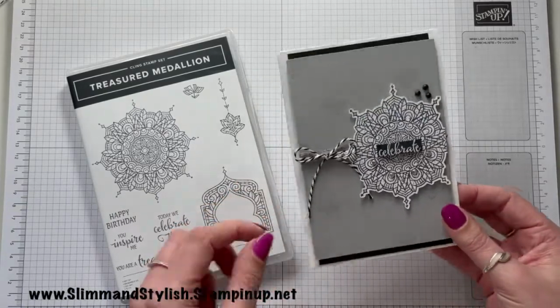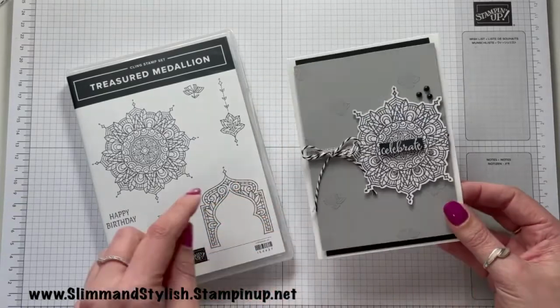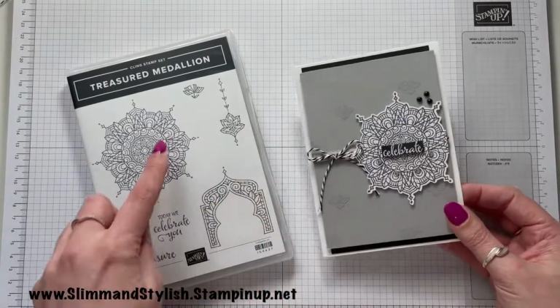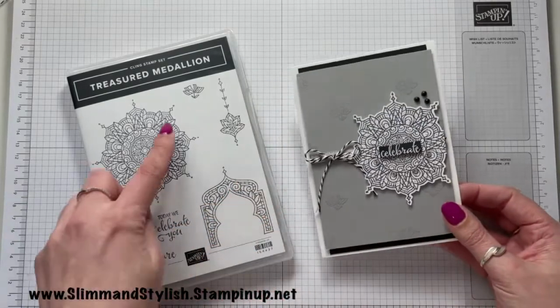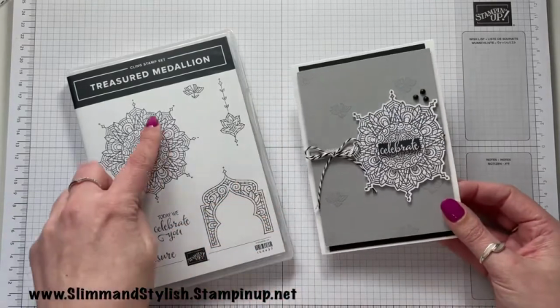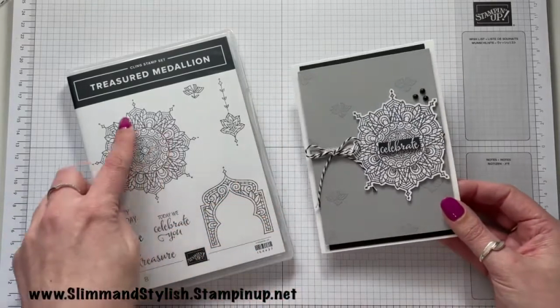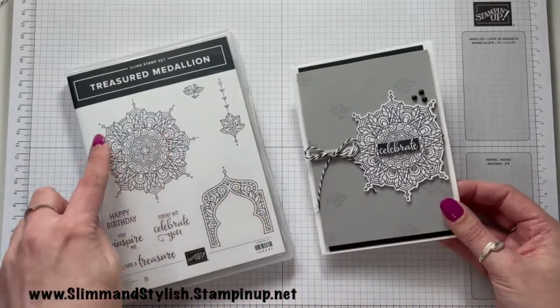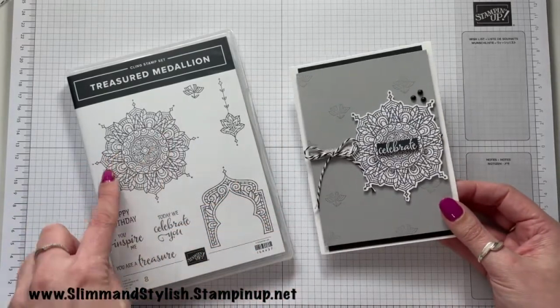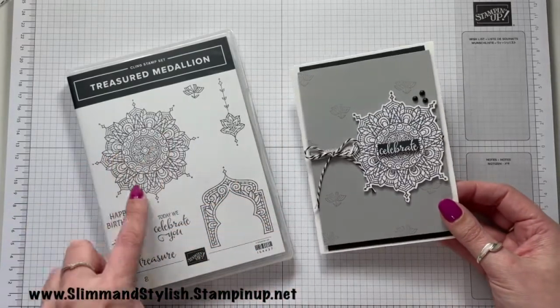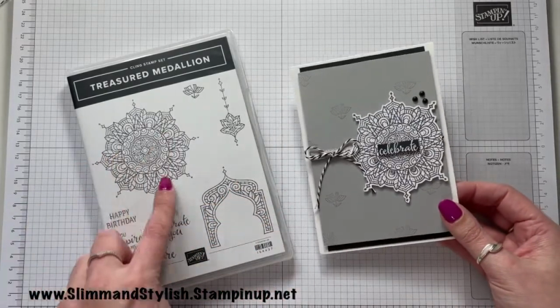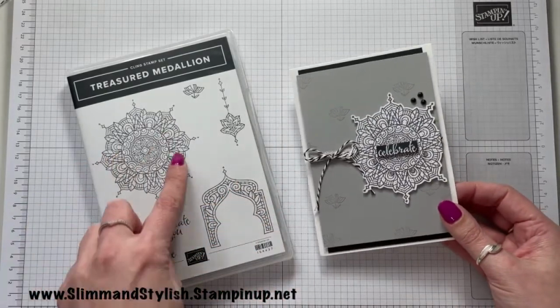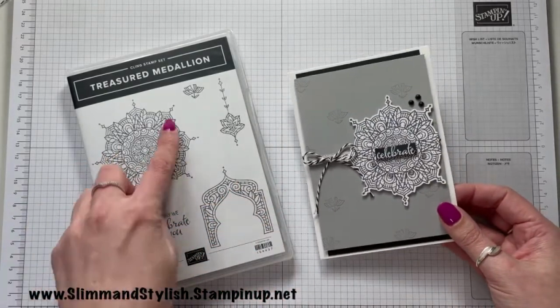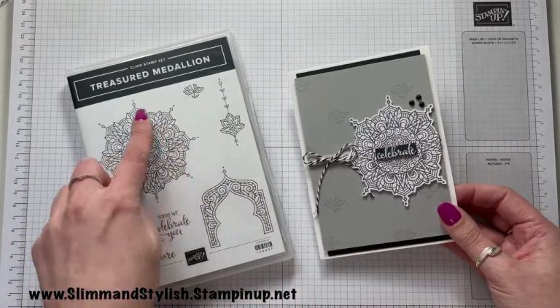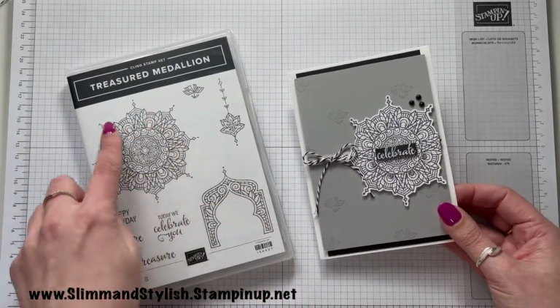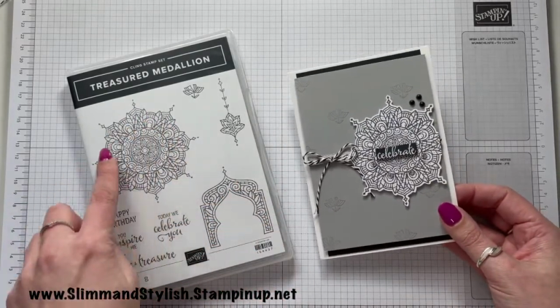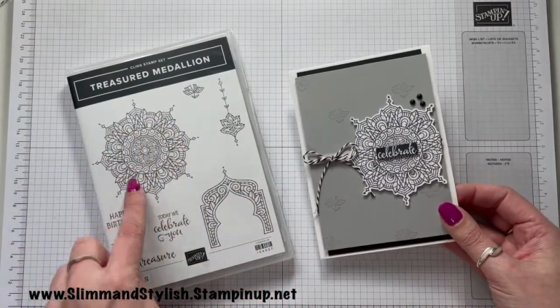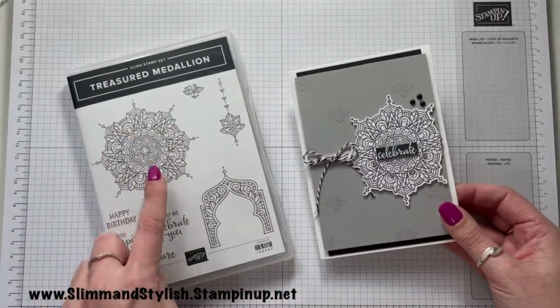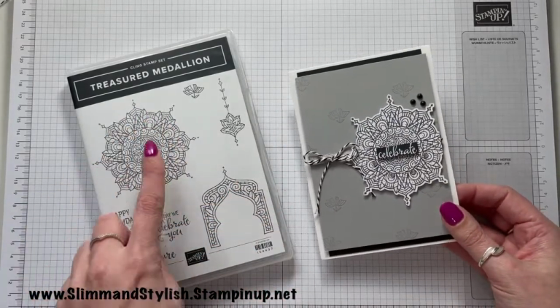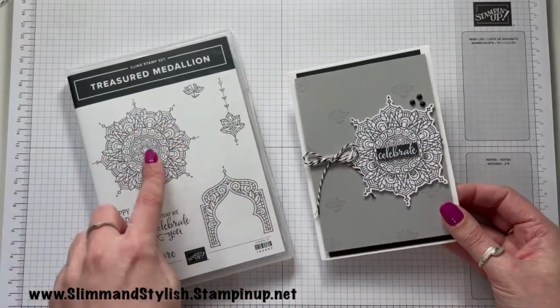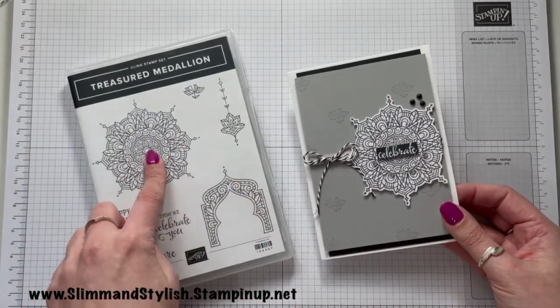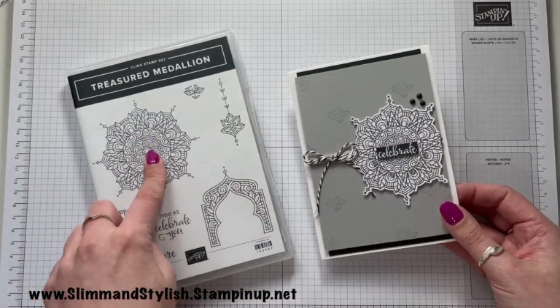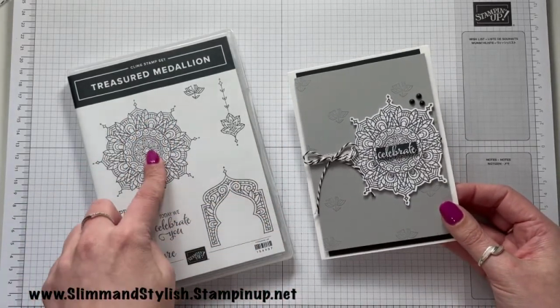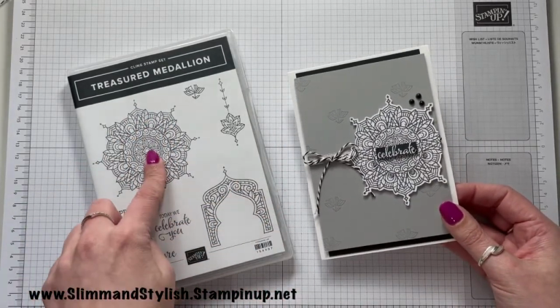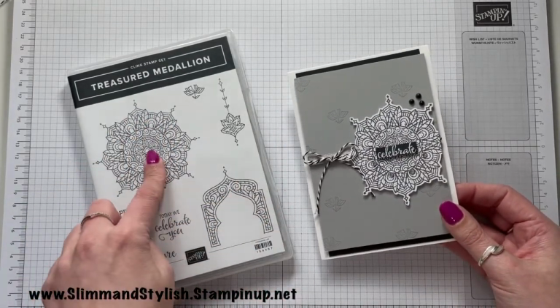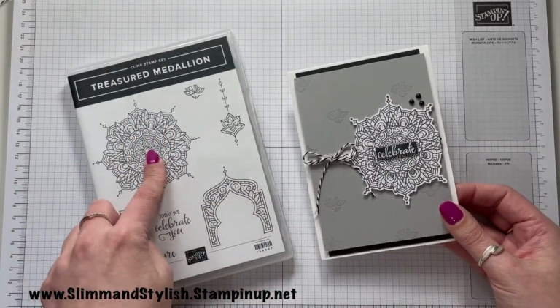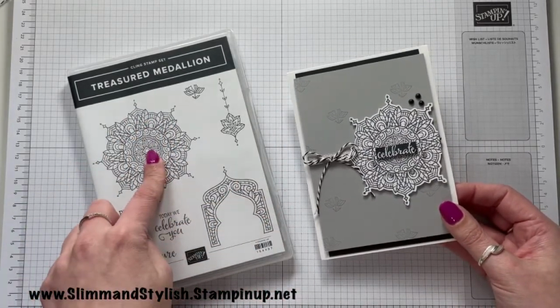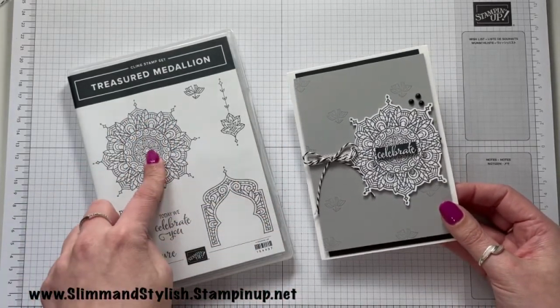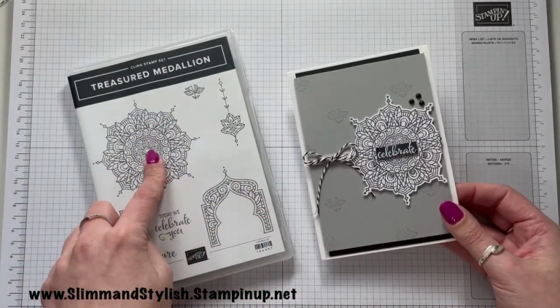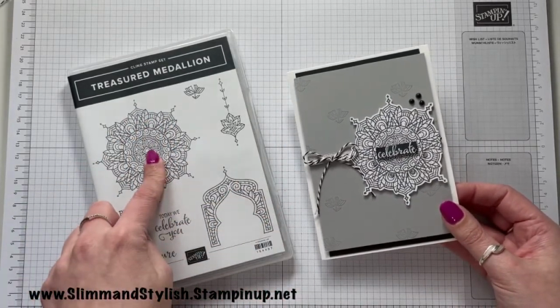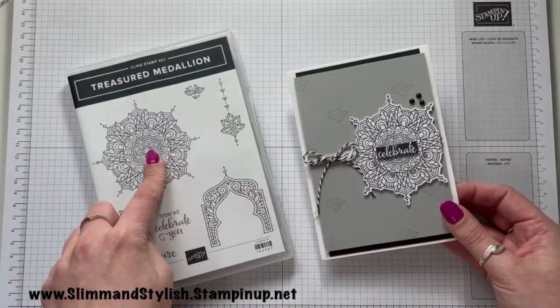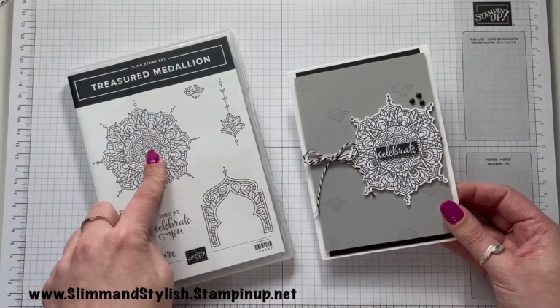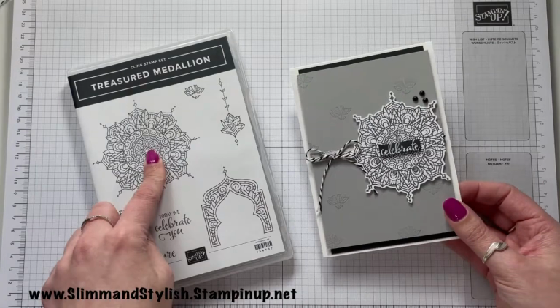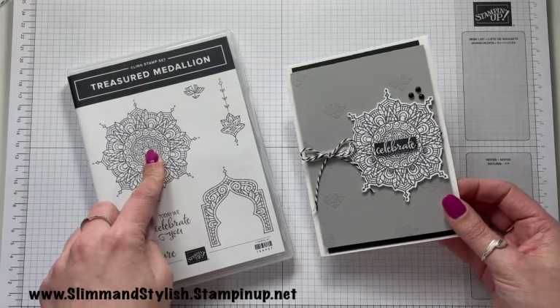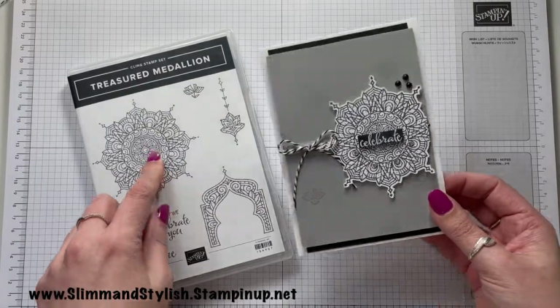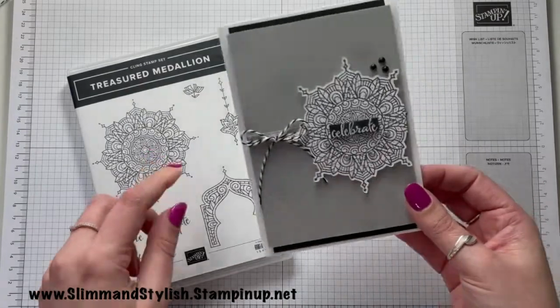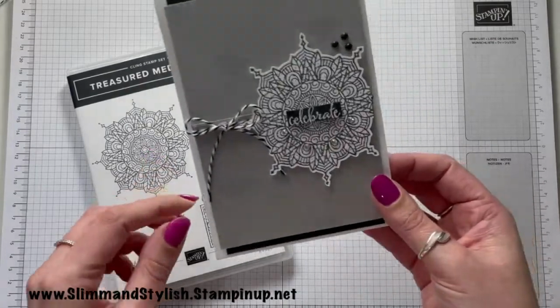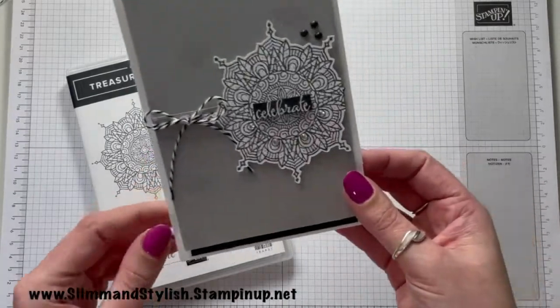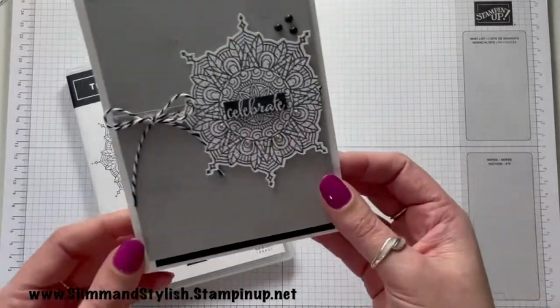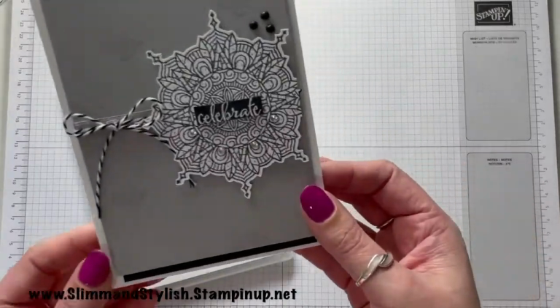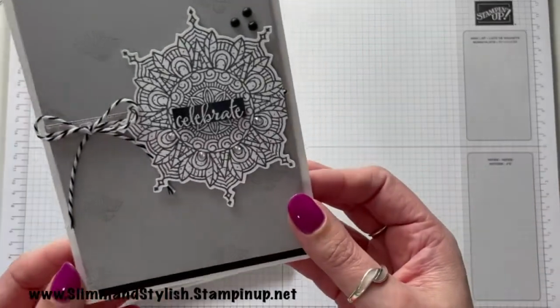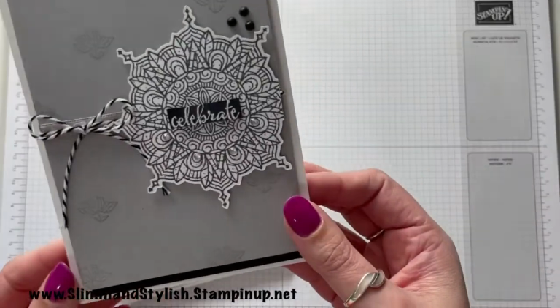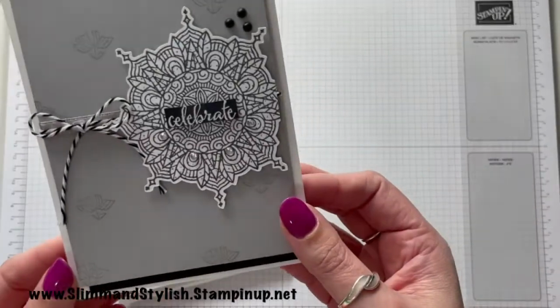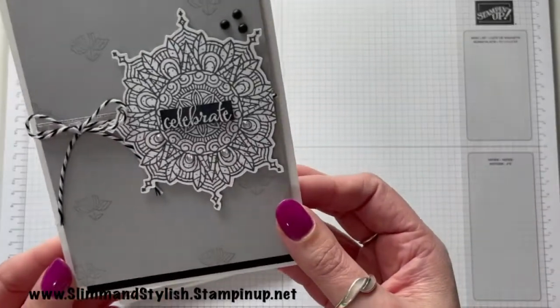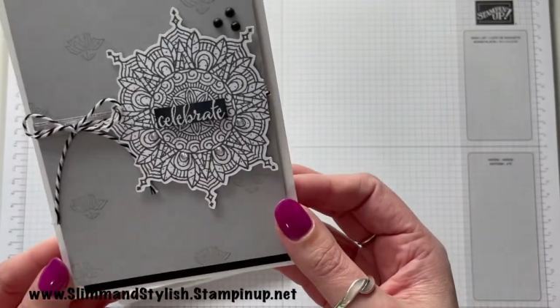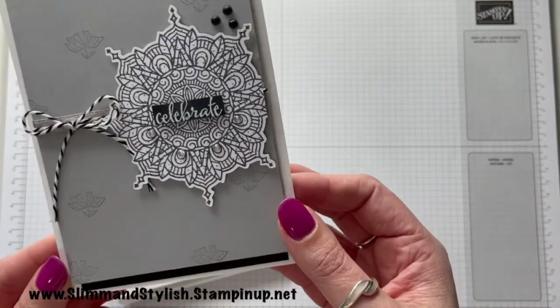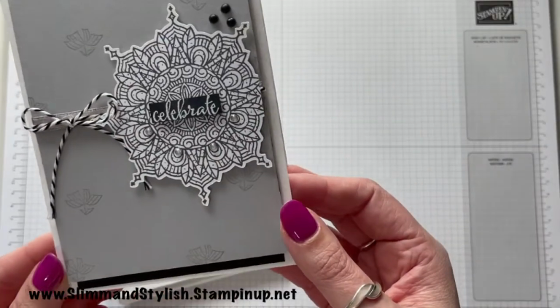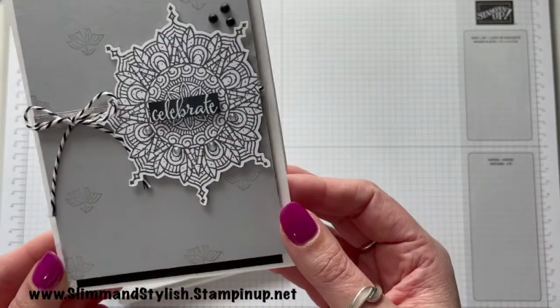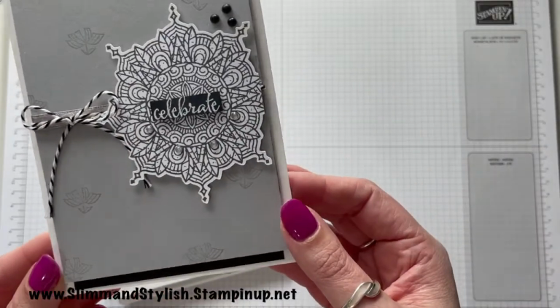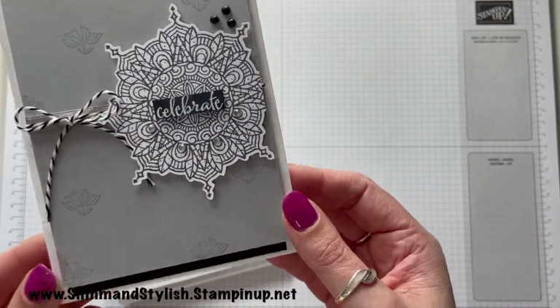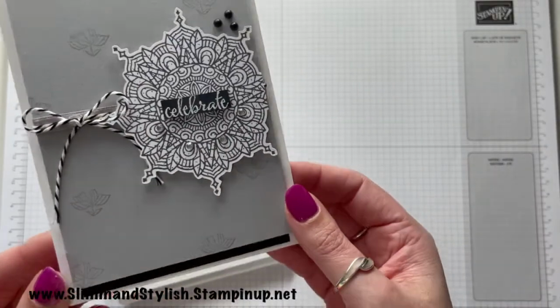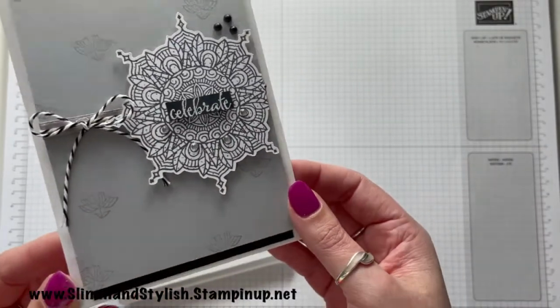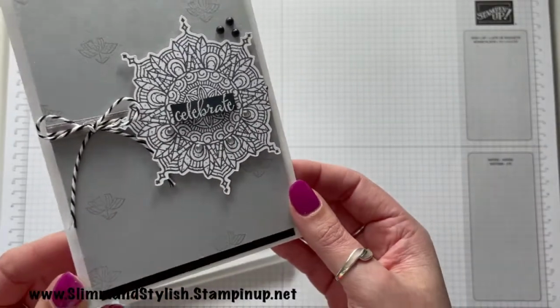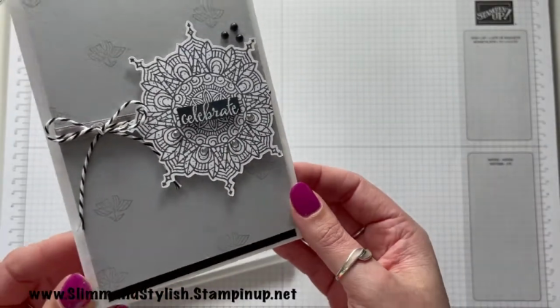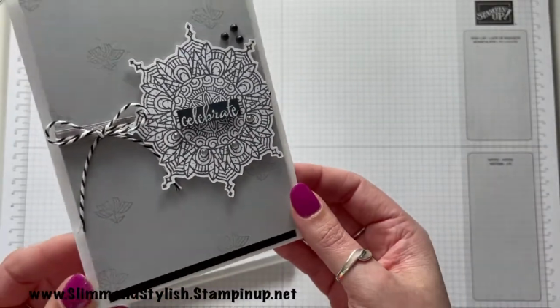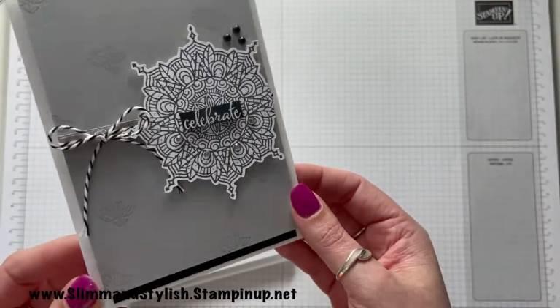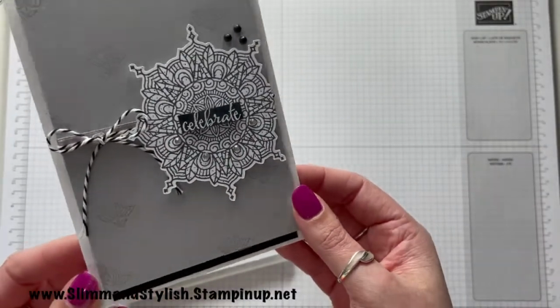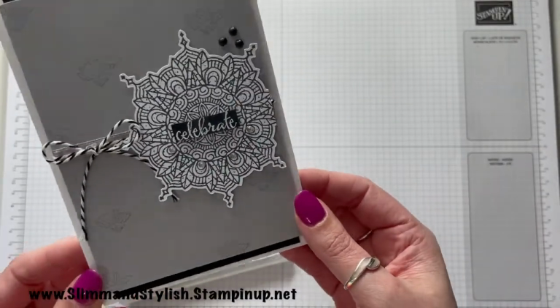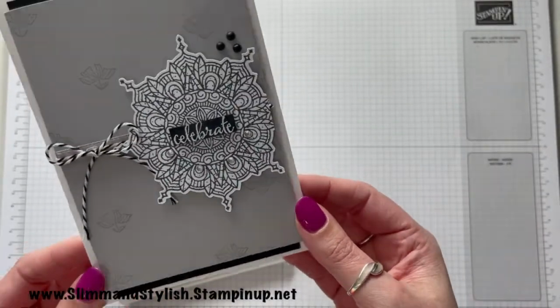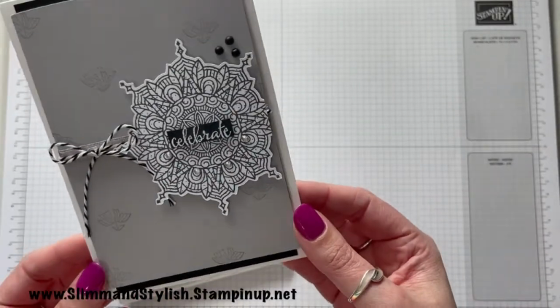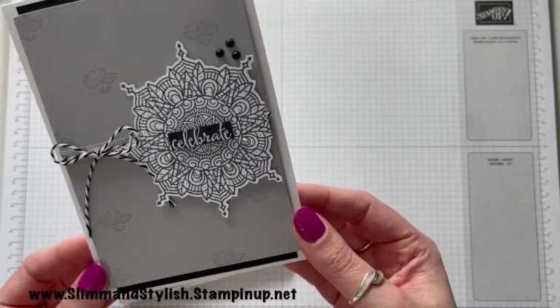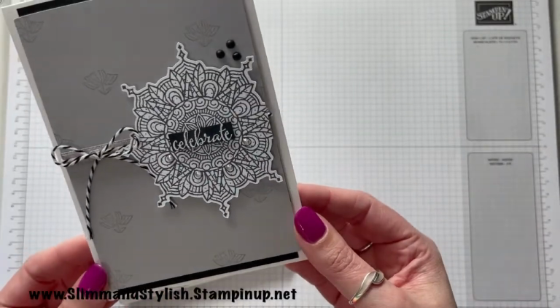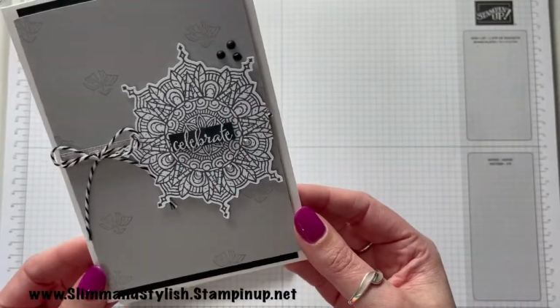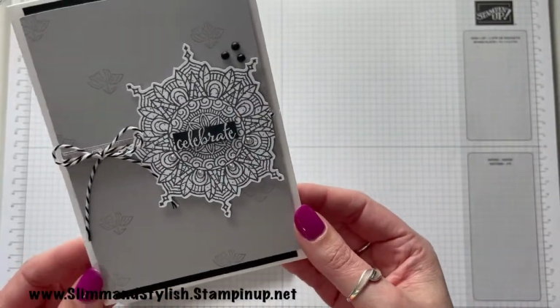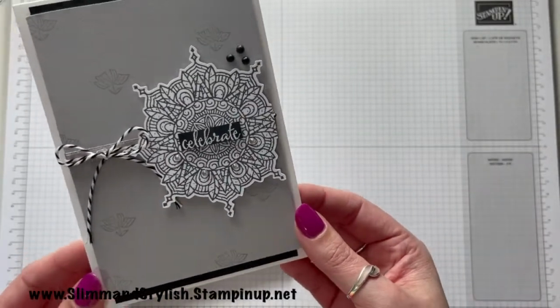It's using this gorgeous detailed stamp at the top here, and I'll just bring it in so you can see some of the detail on it.